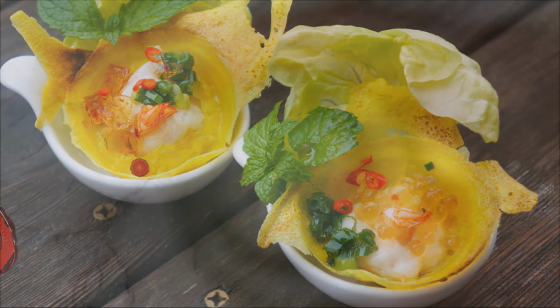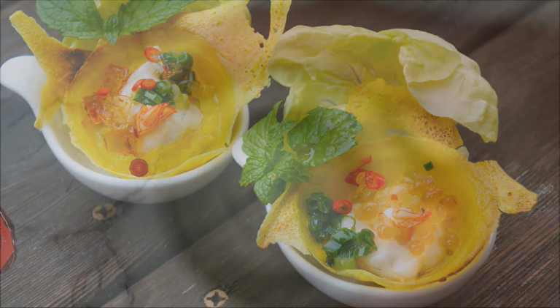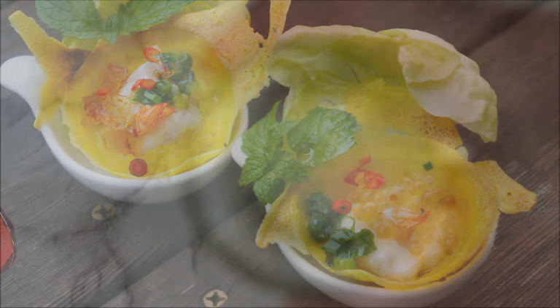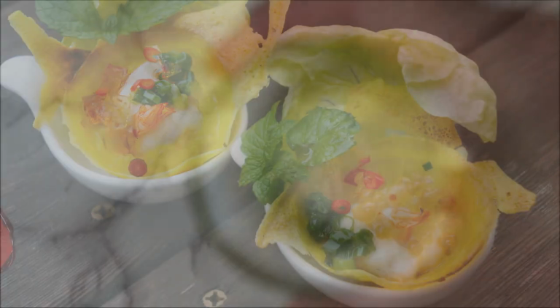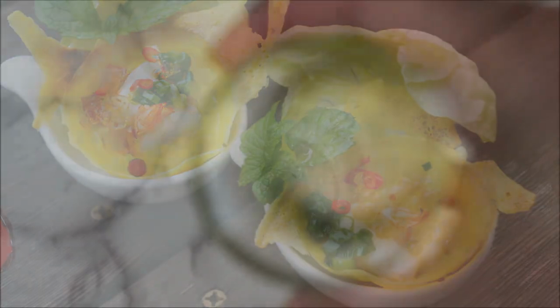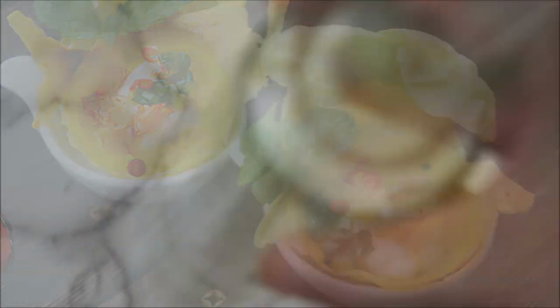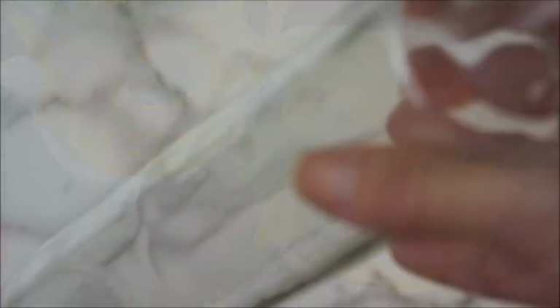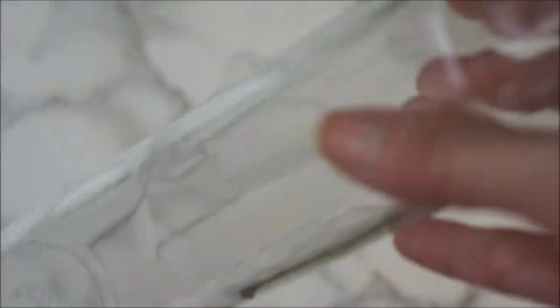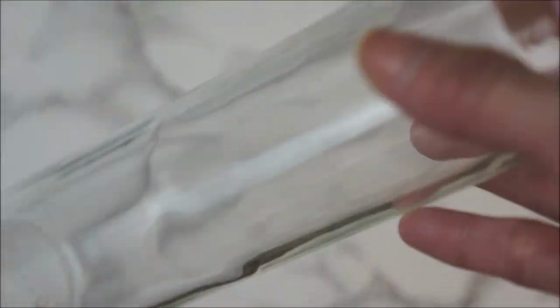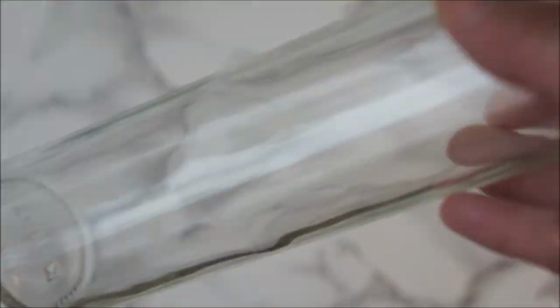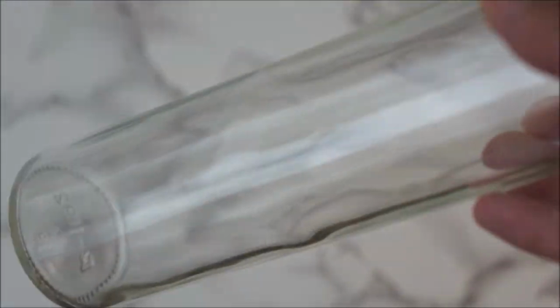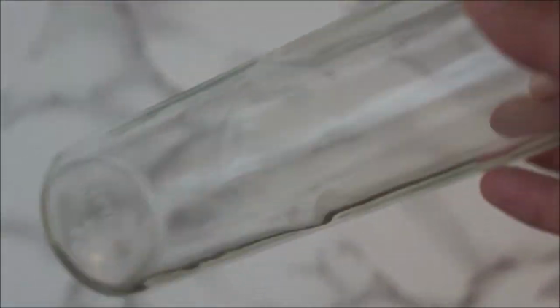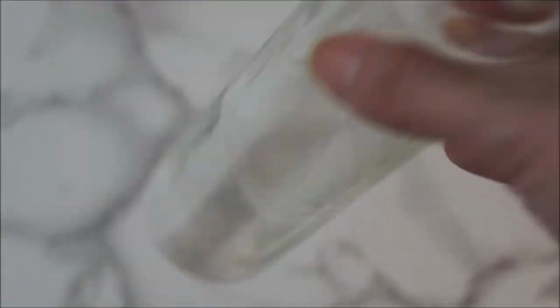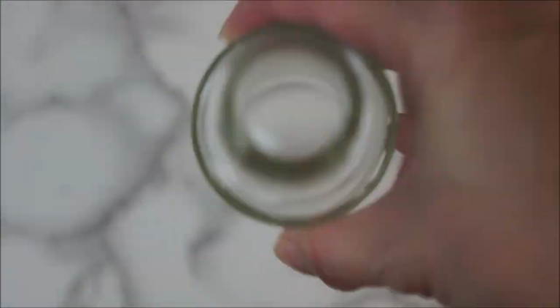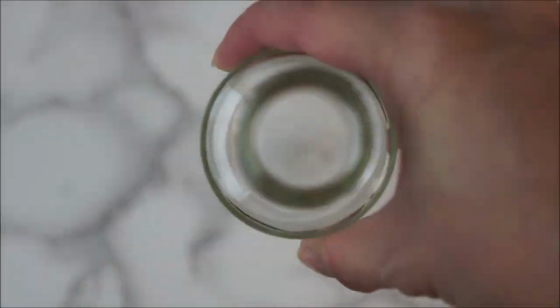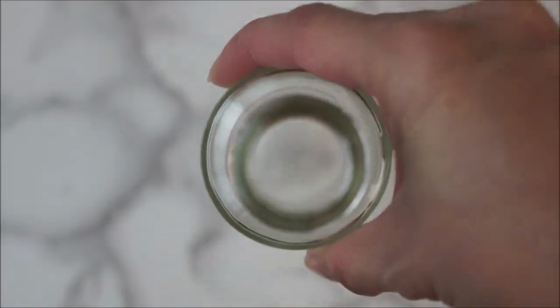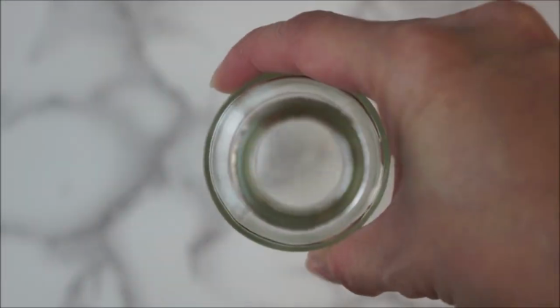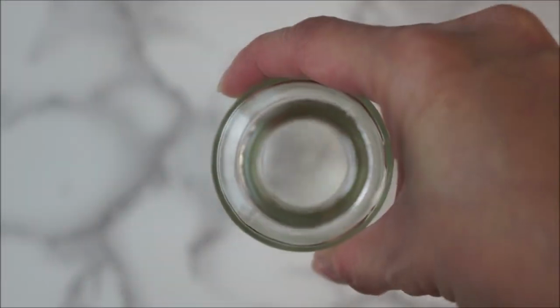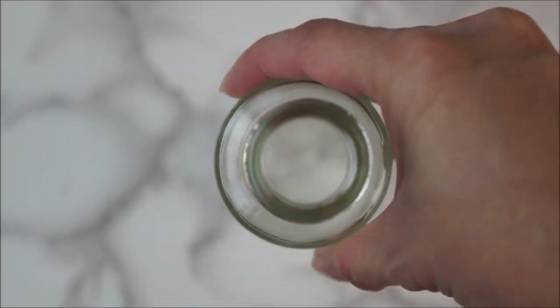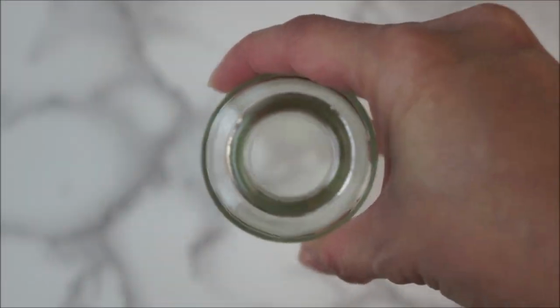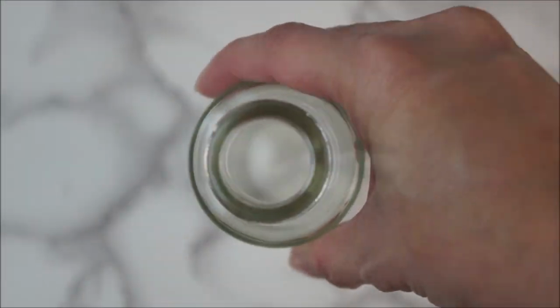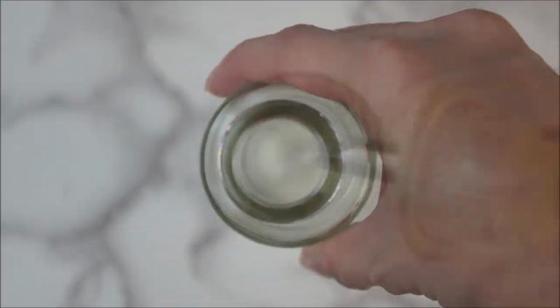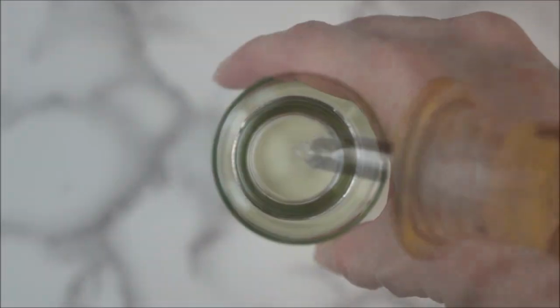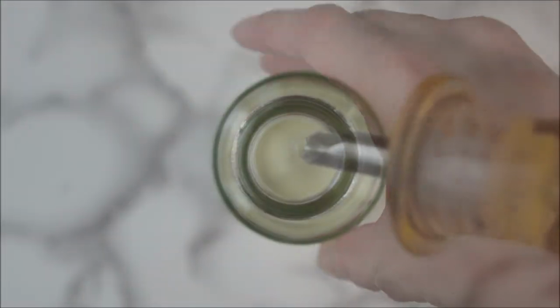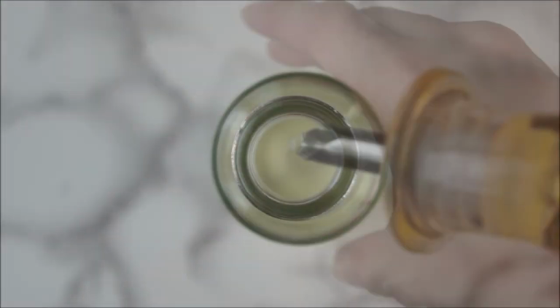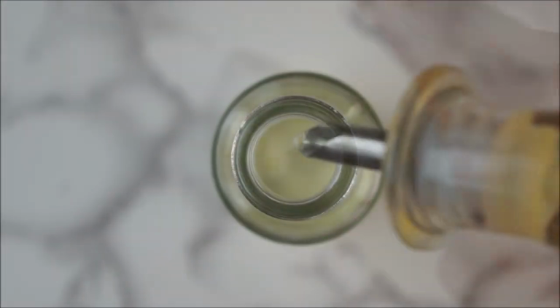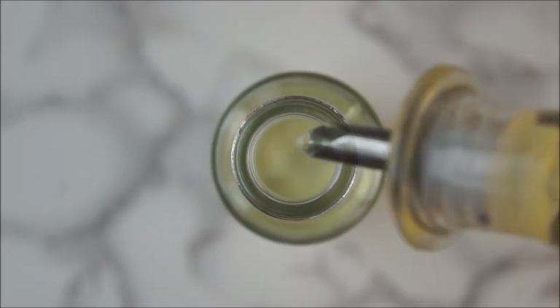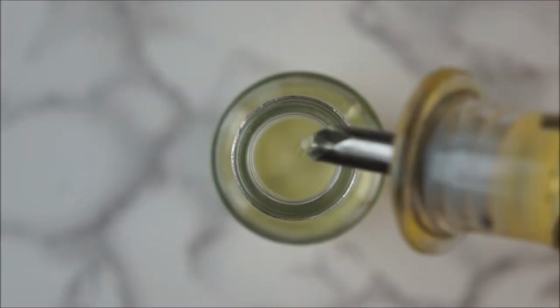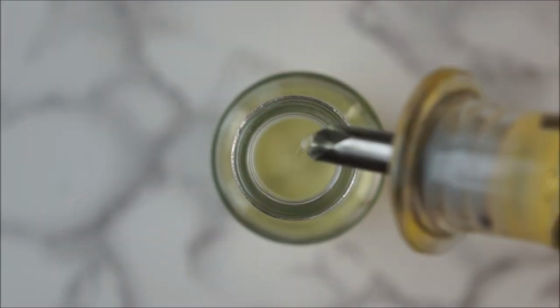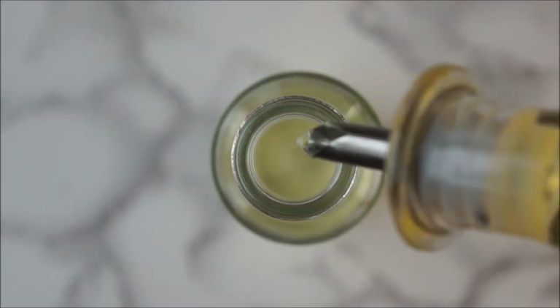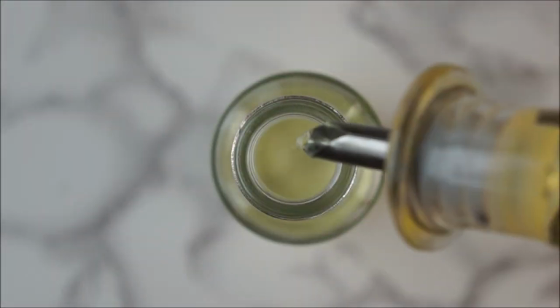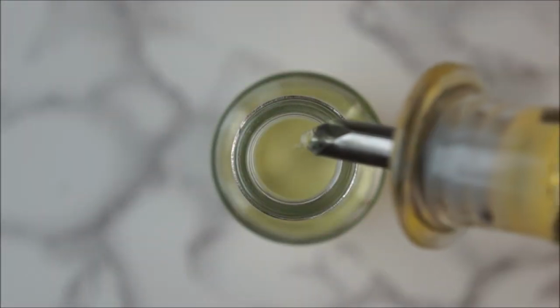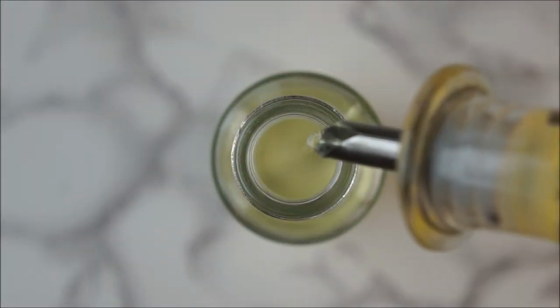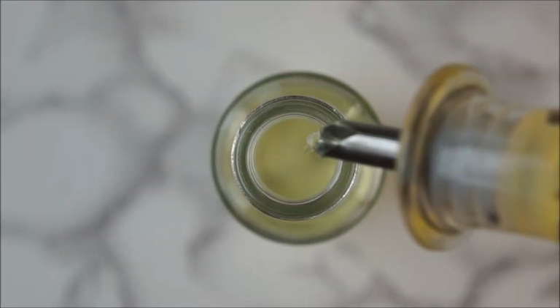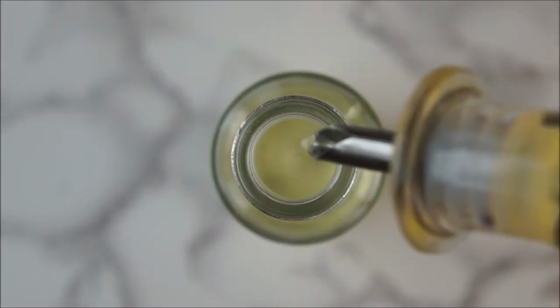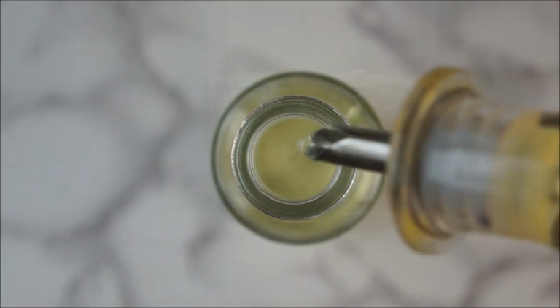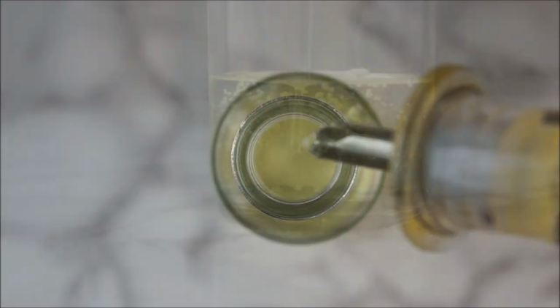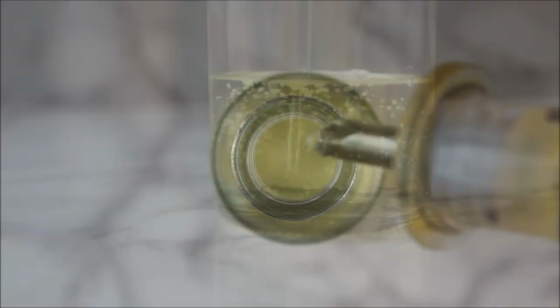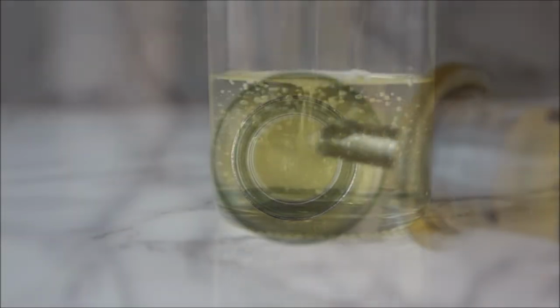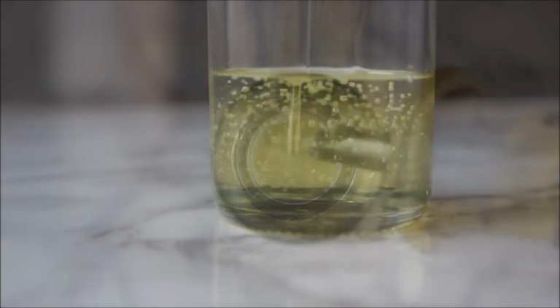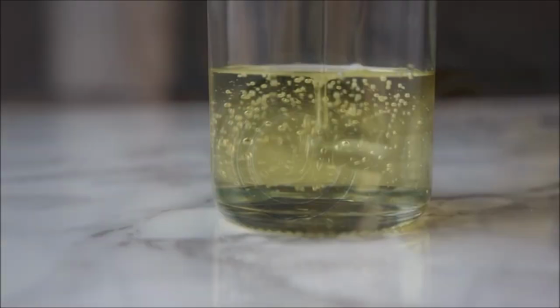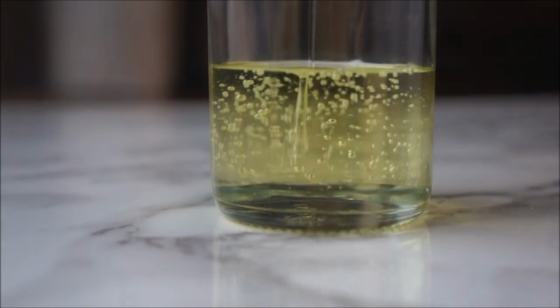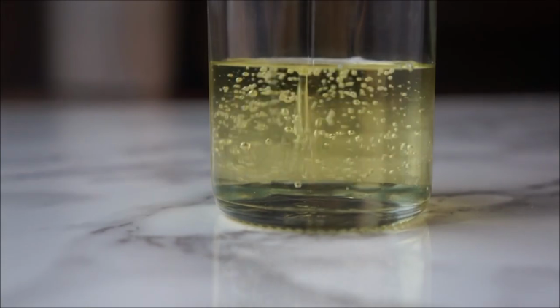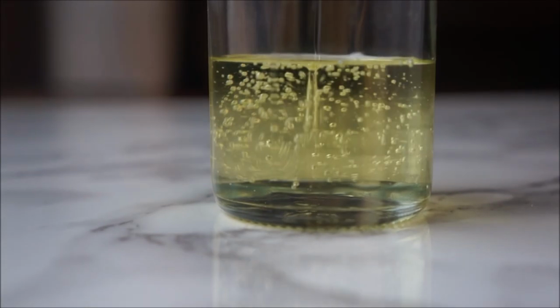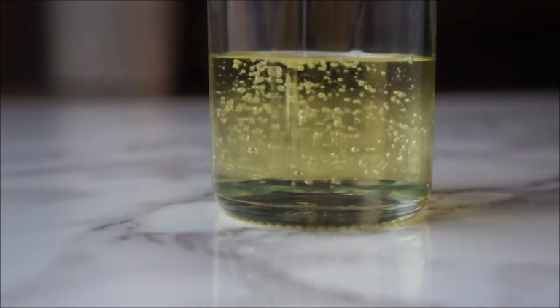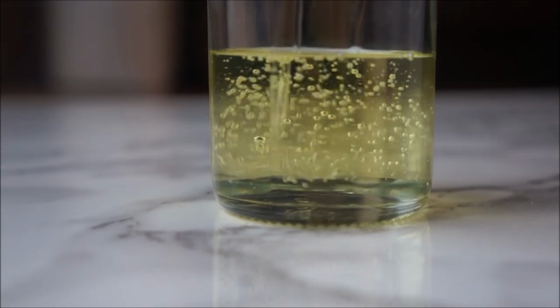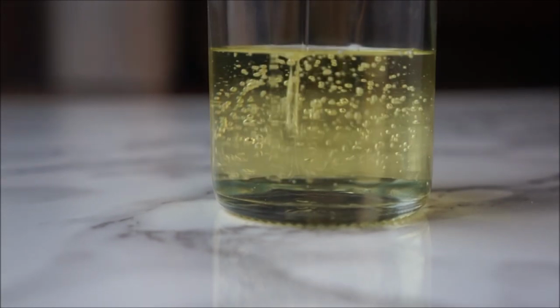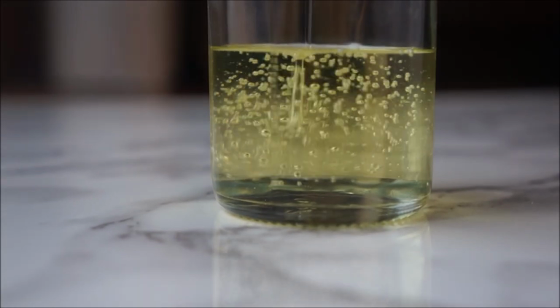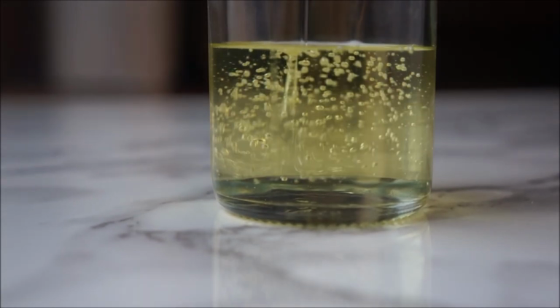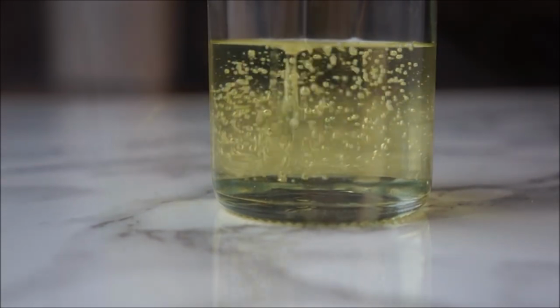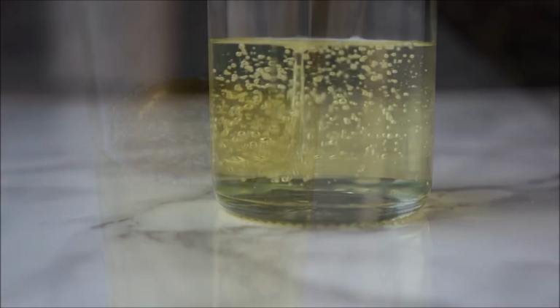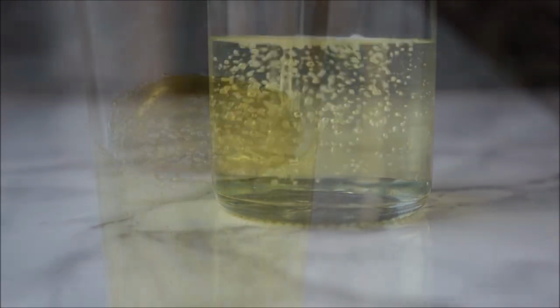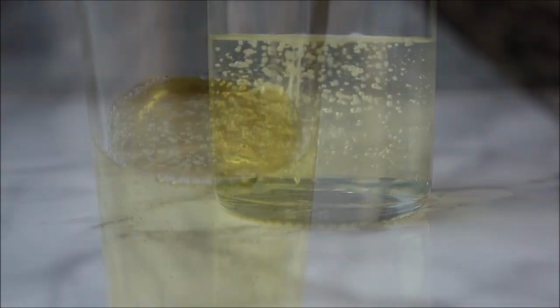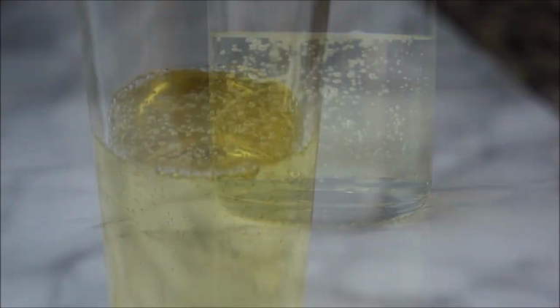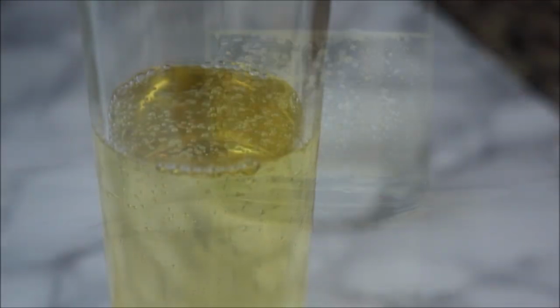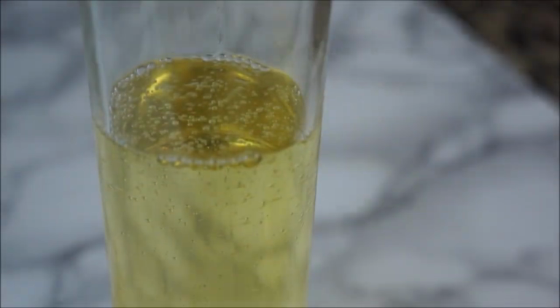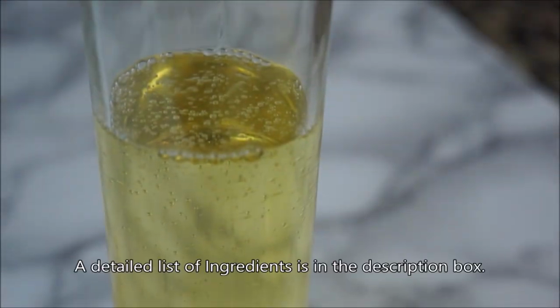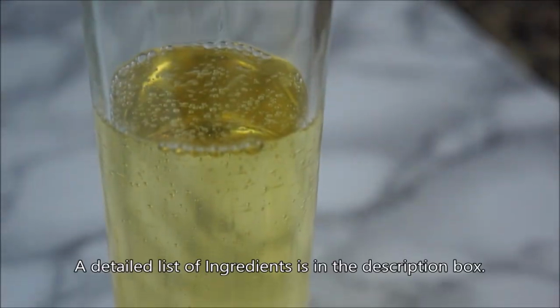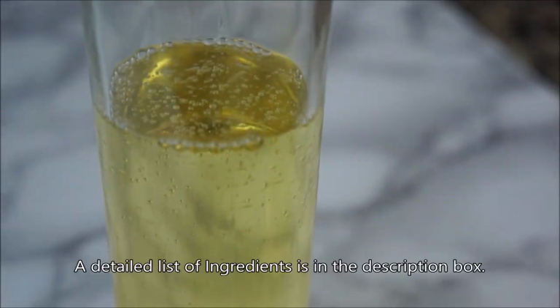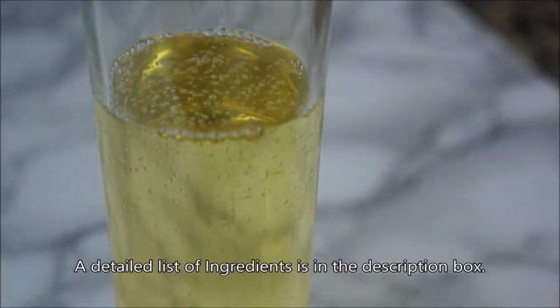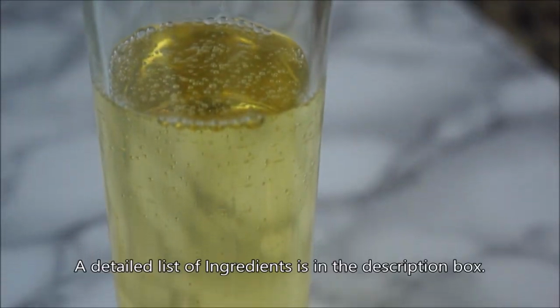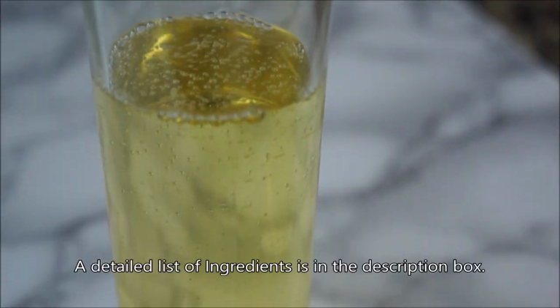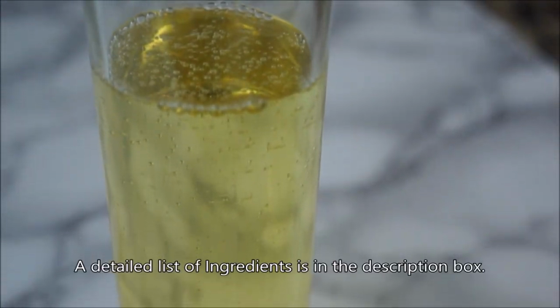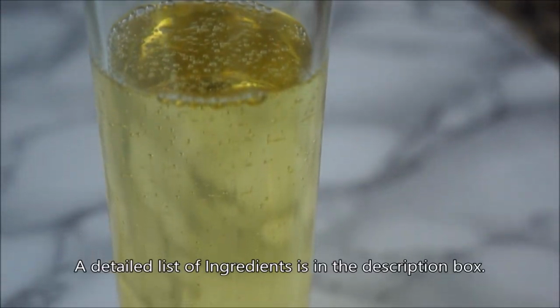Let's start with a glass bottle, which we'll fill to the three-quarter mark with canola oil, then place it in the freezer for about 30 minutes.